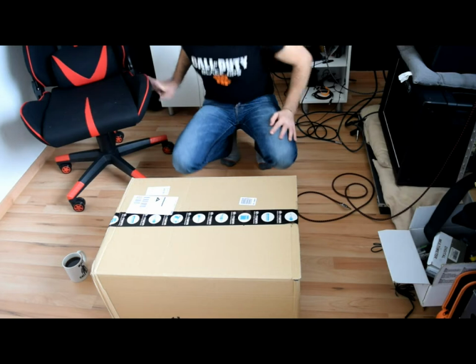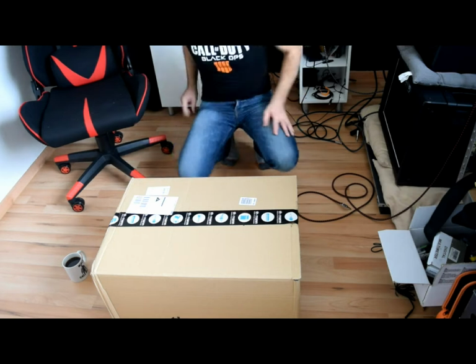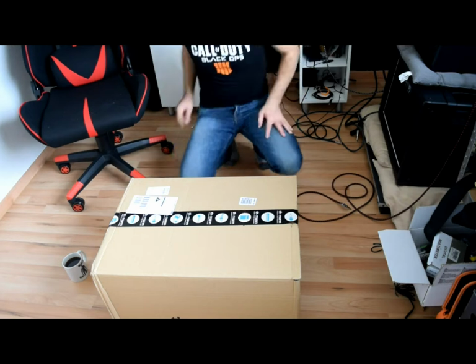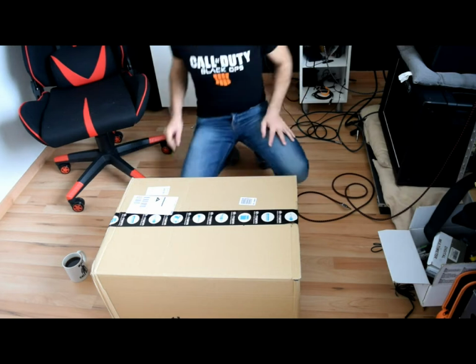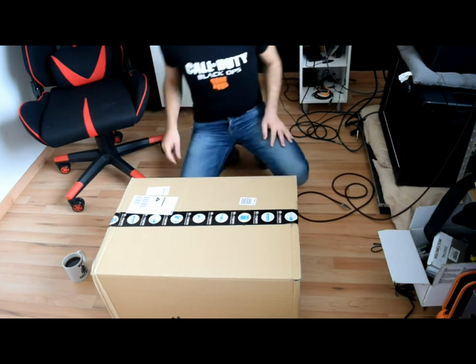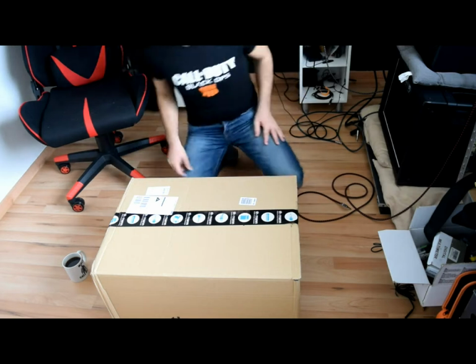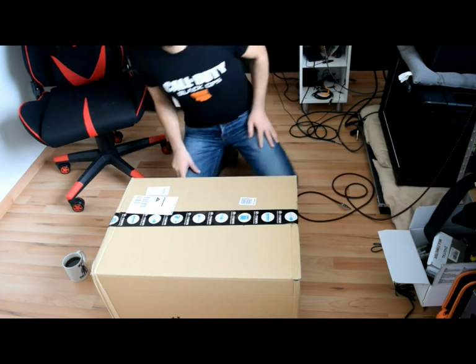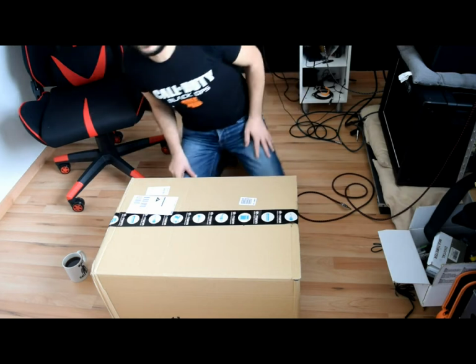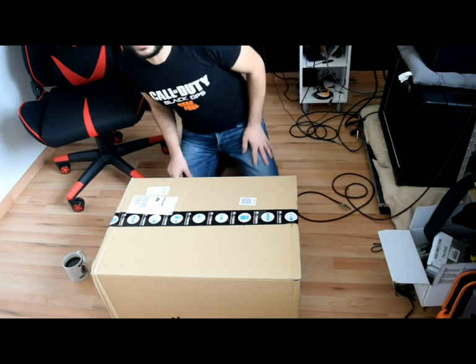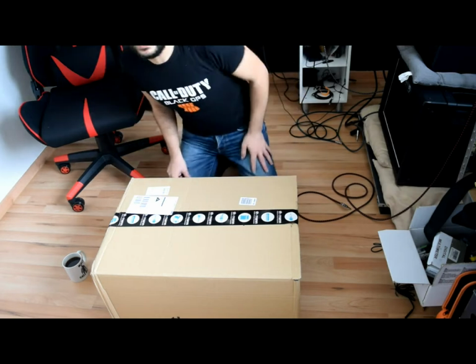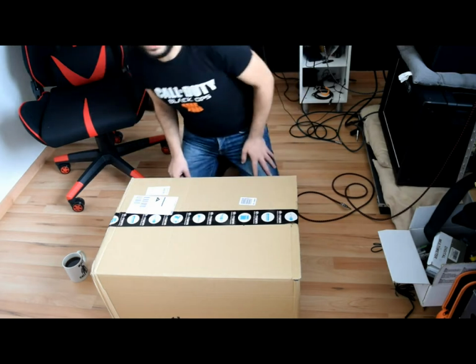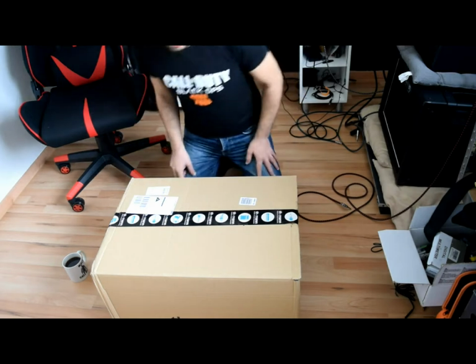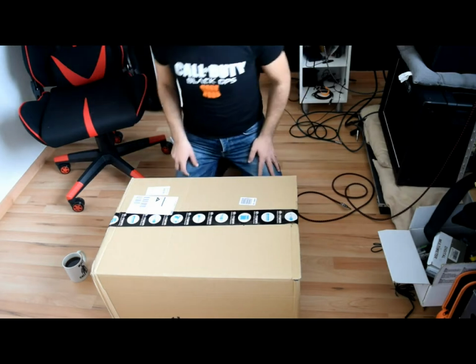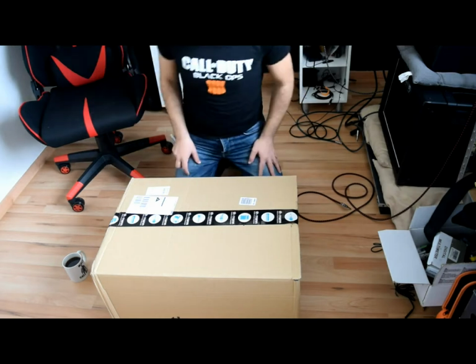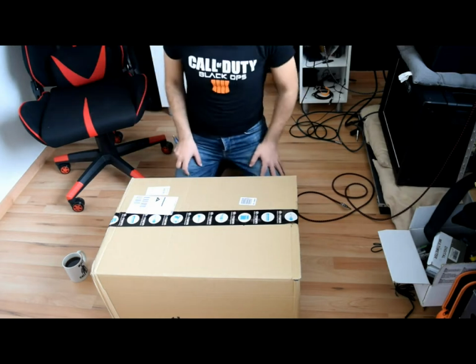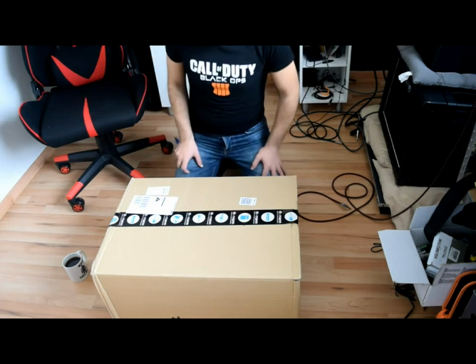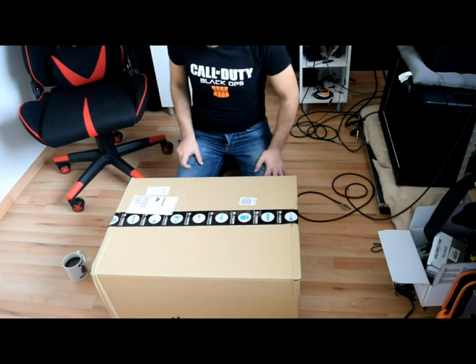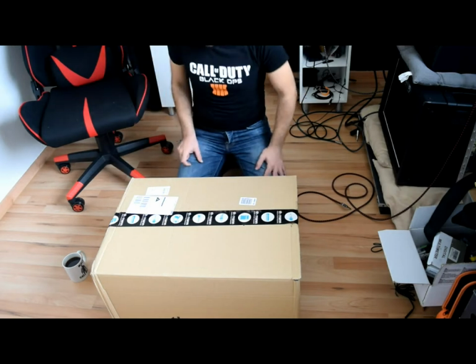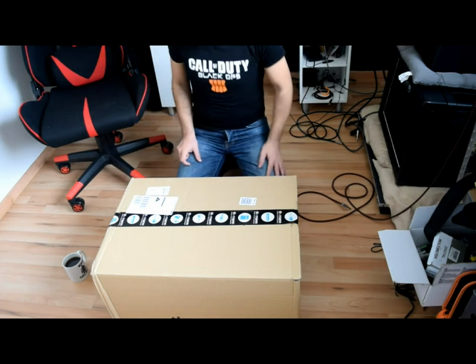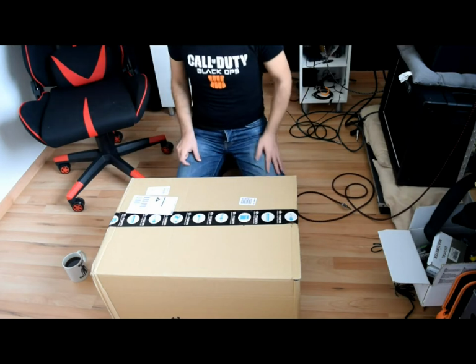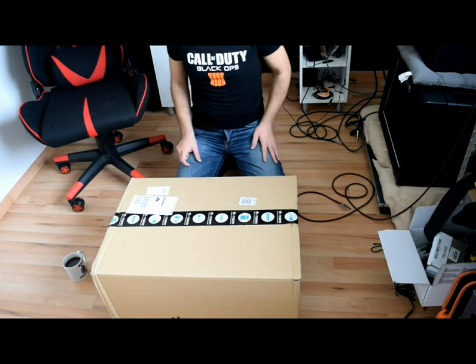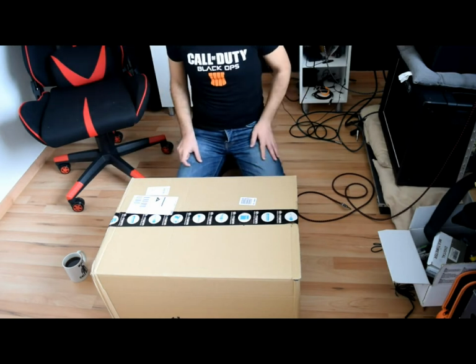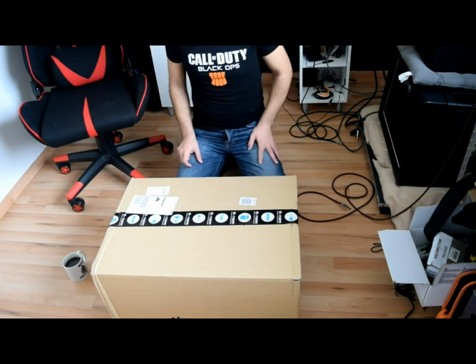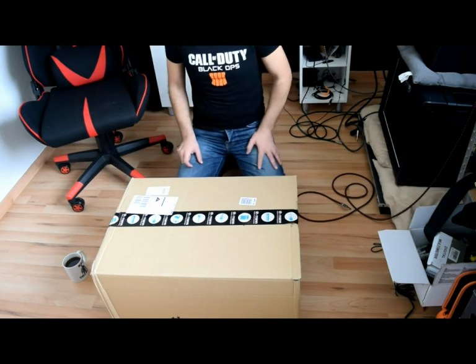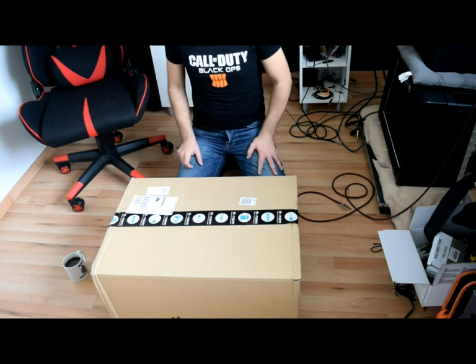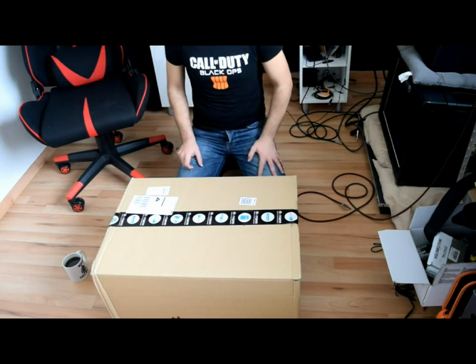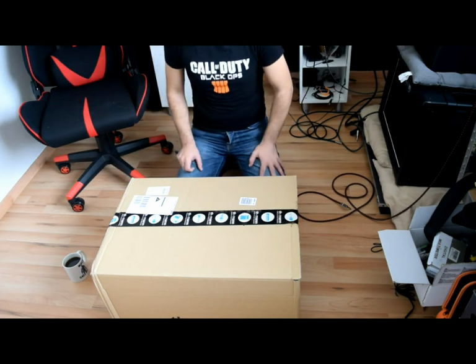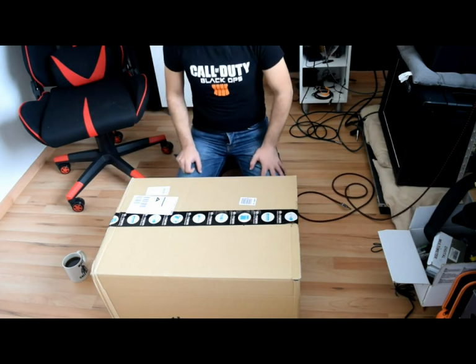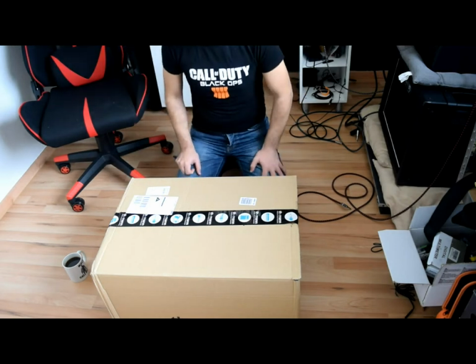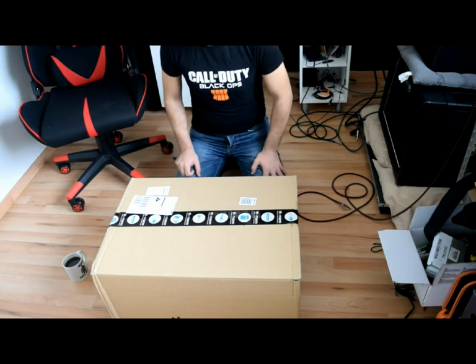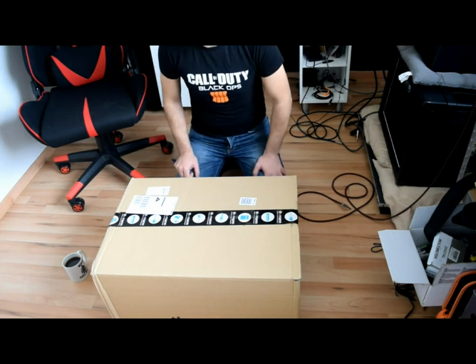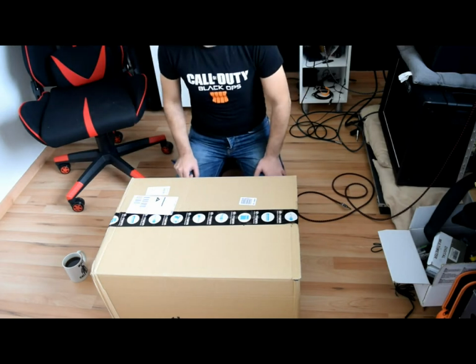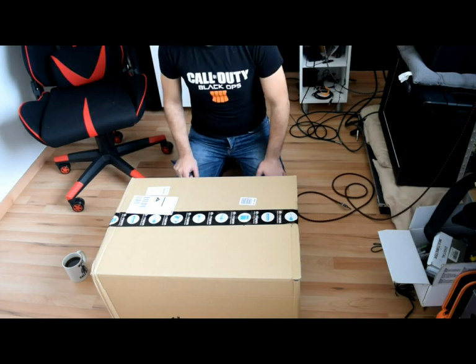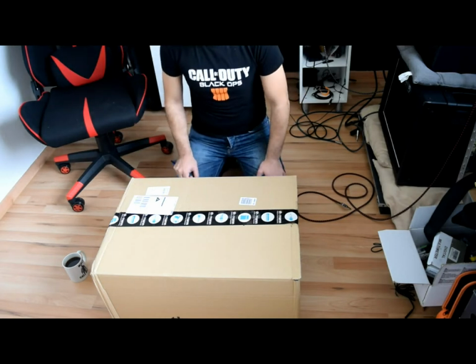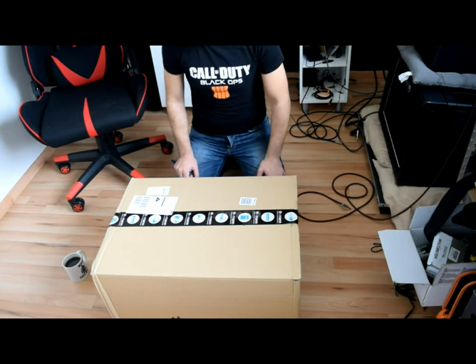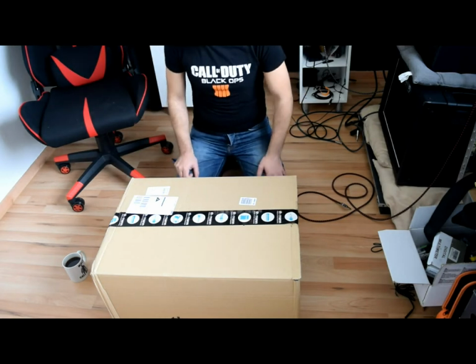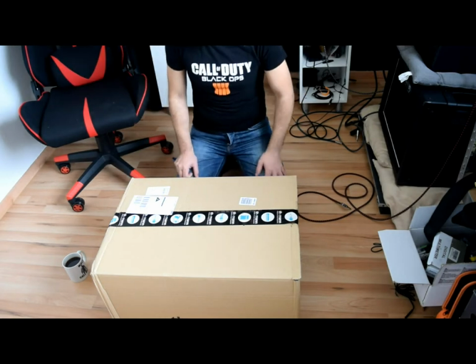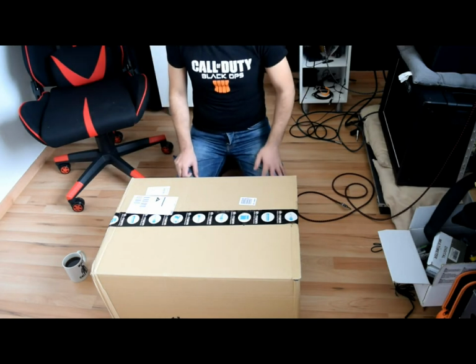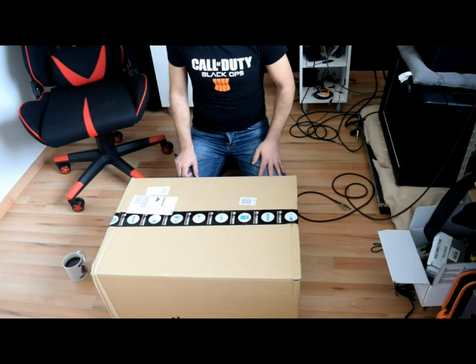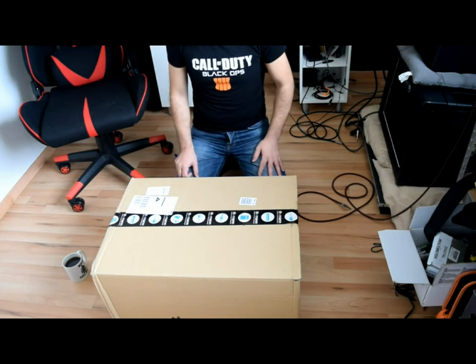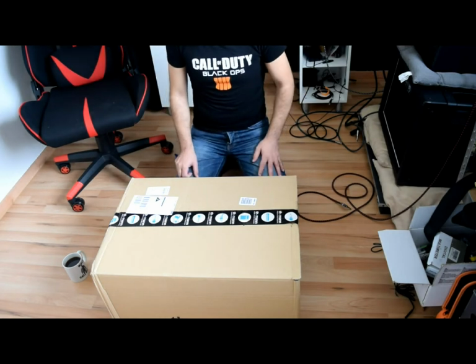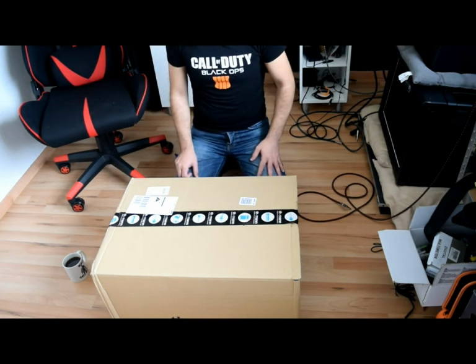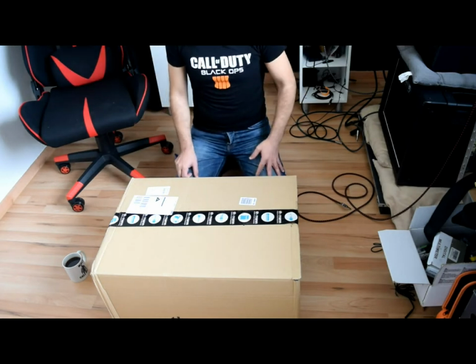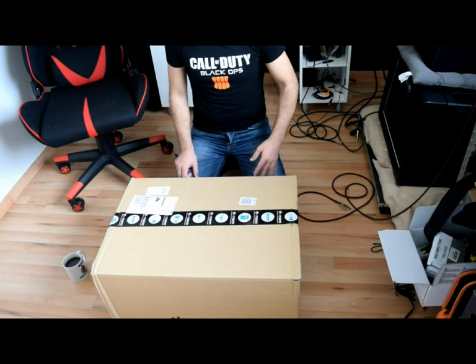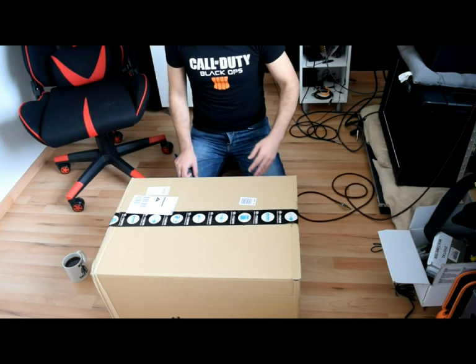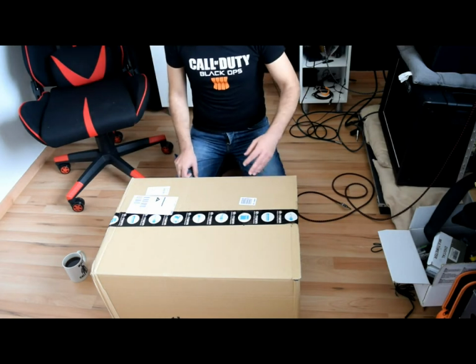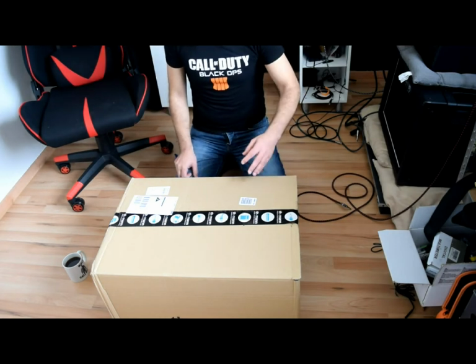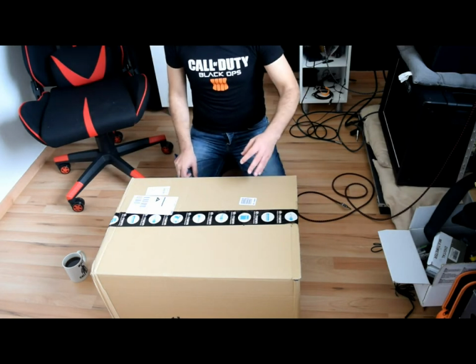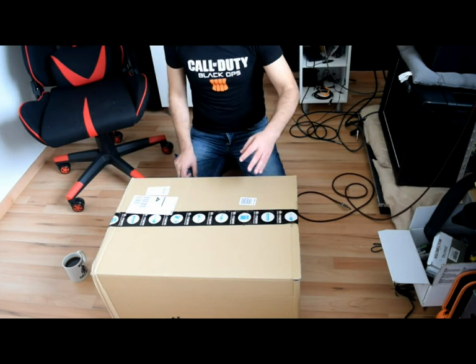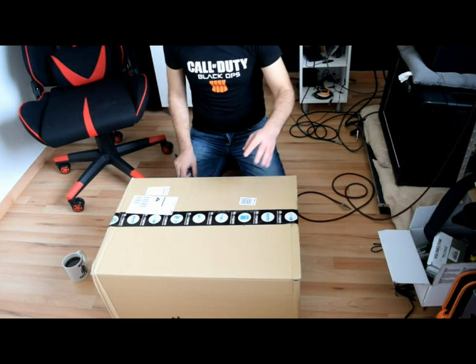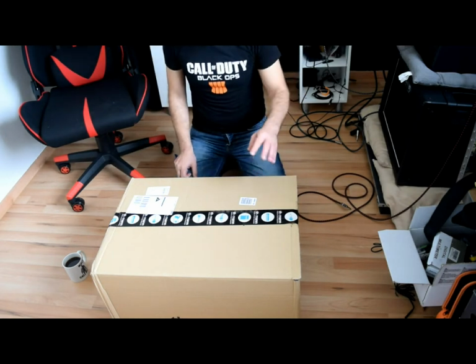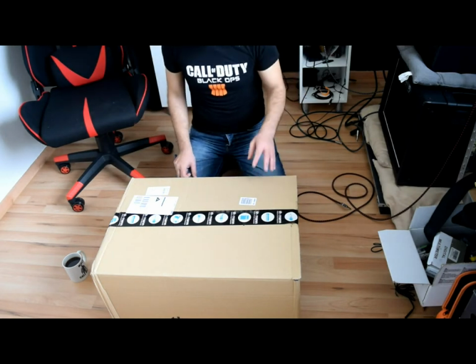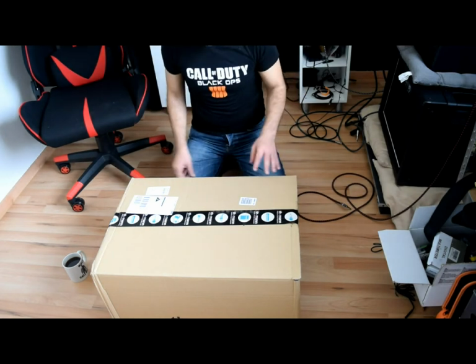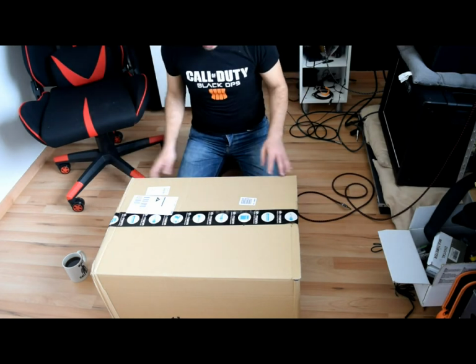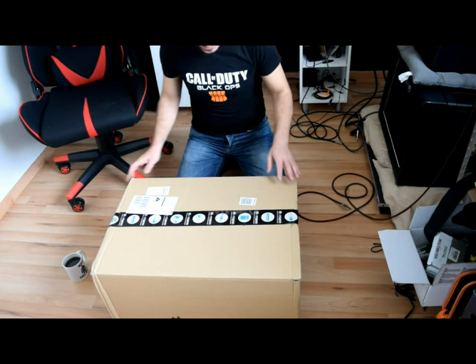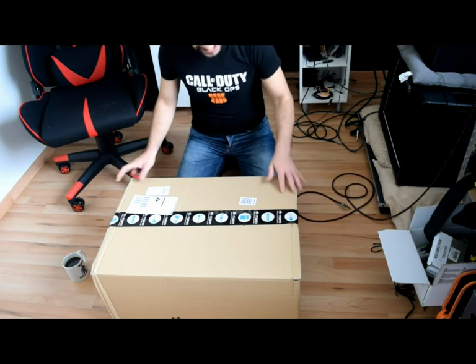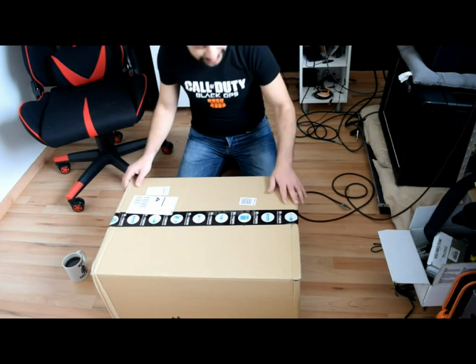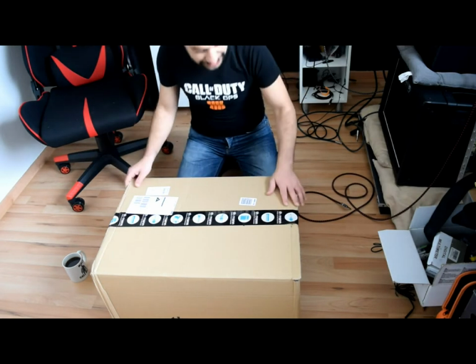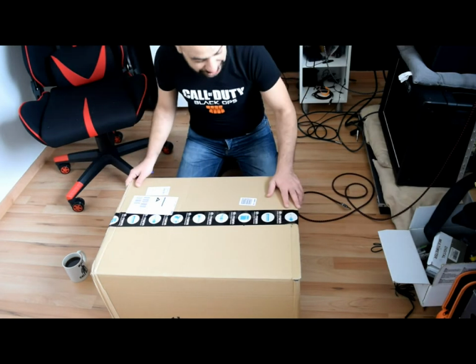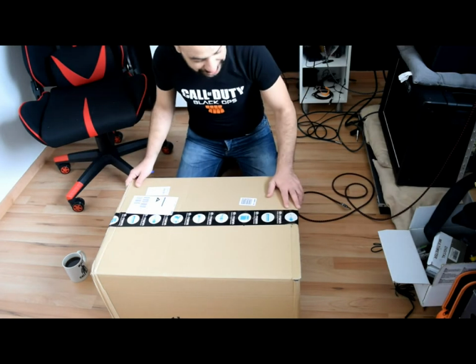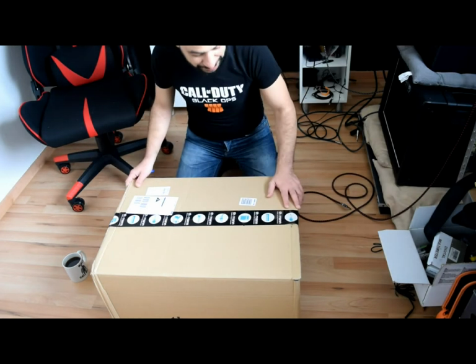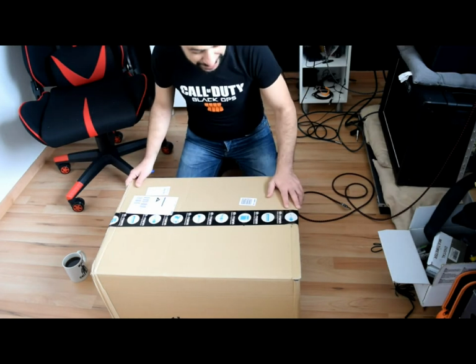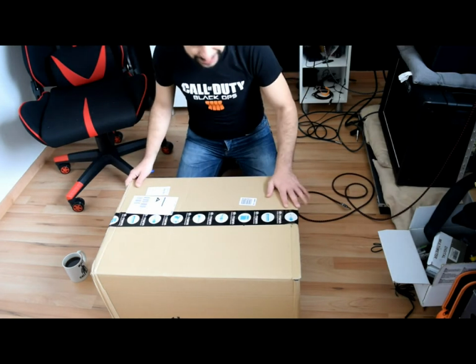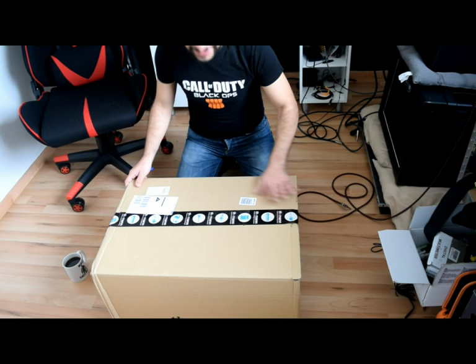Hello guys! This is one of the new unboxing videos. In this video we're going to unleash the beast.